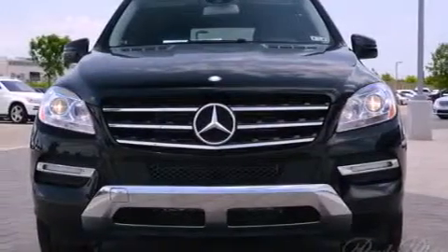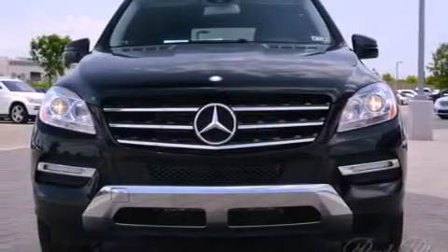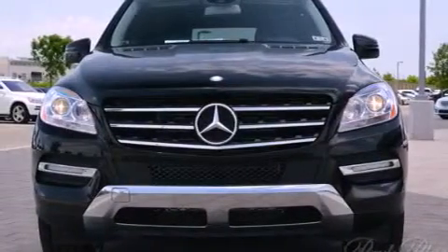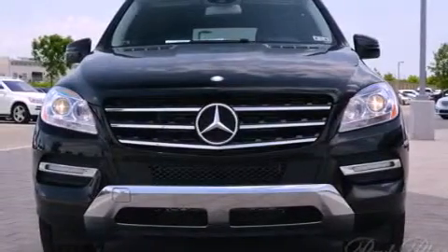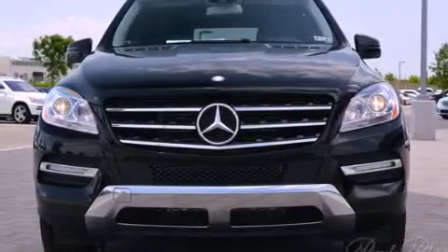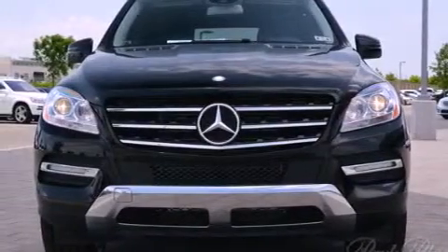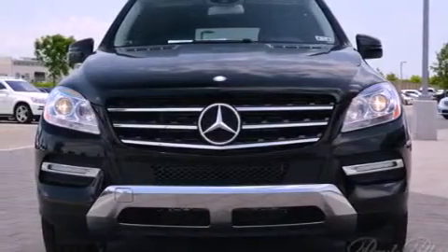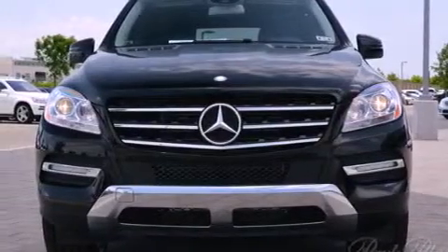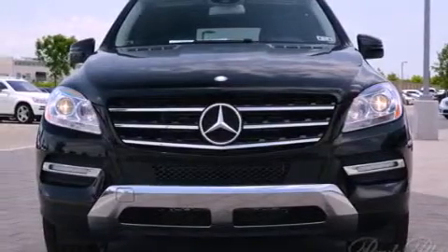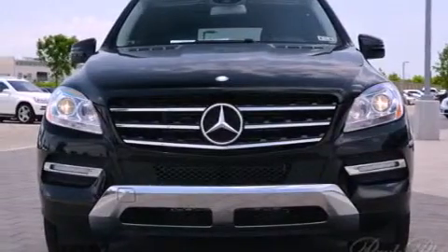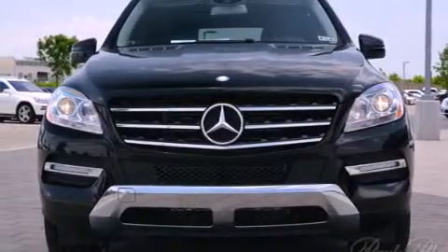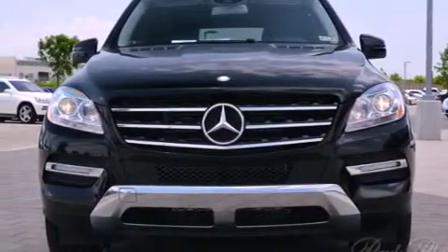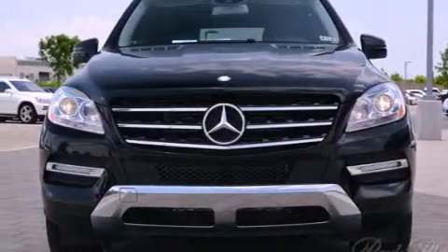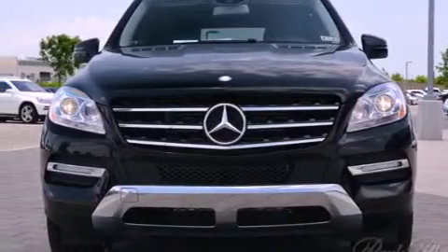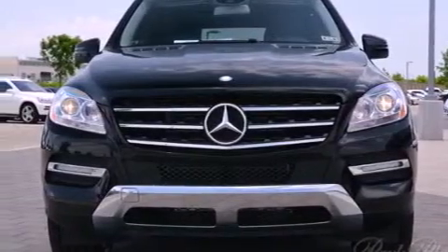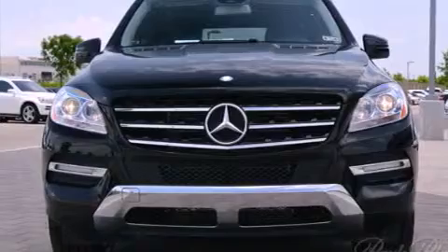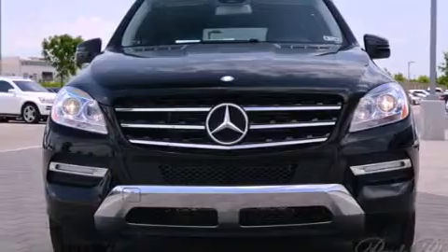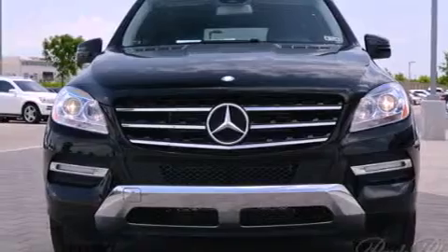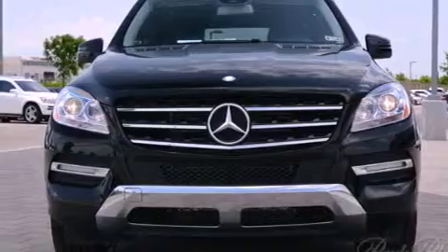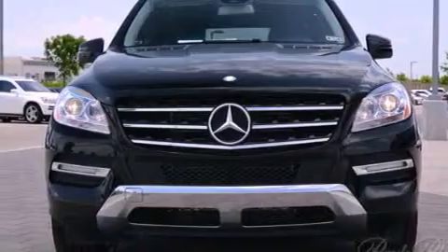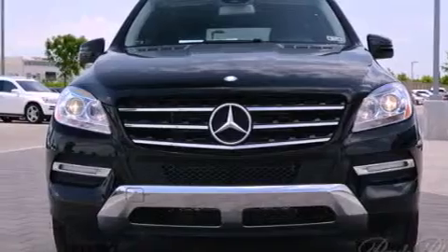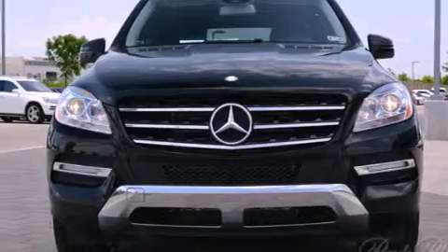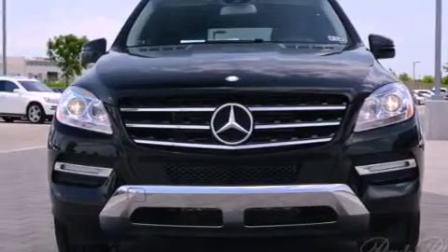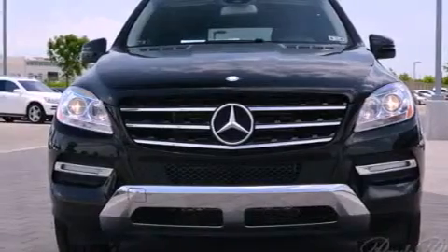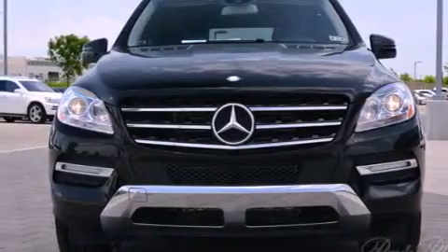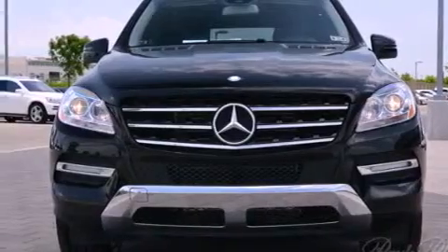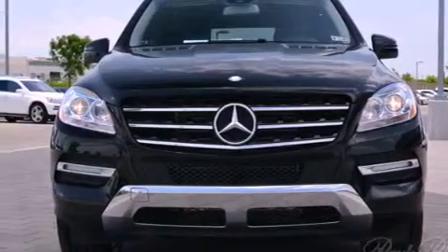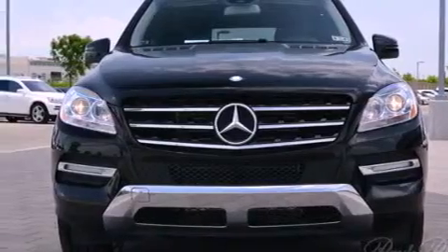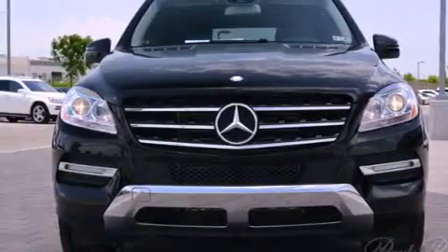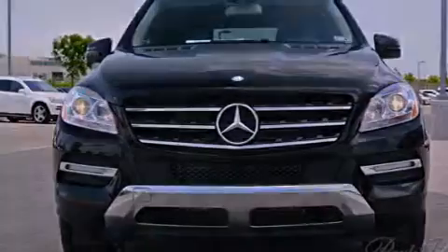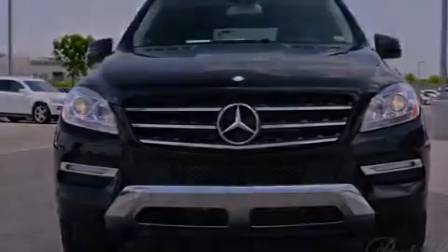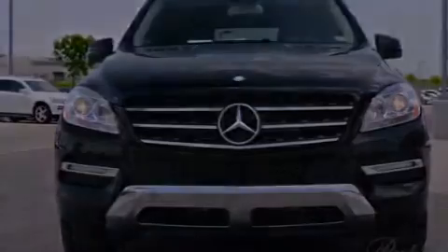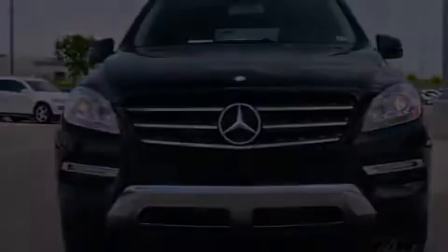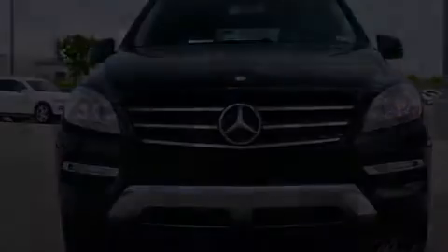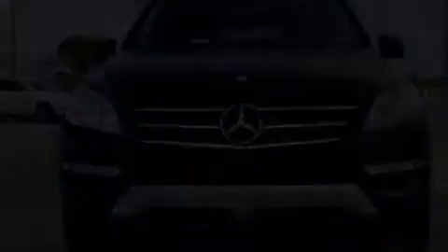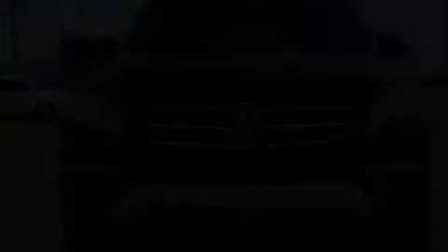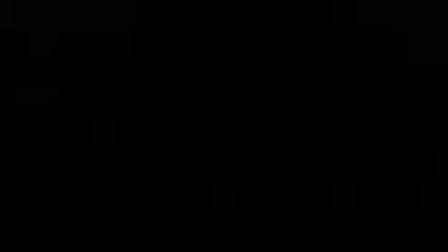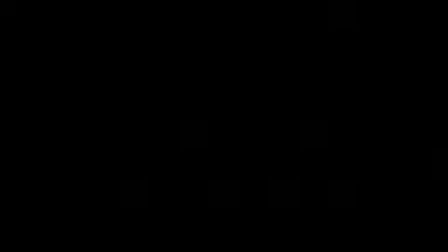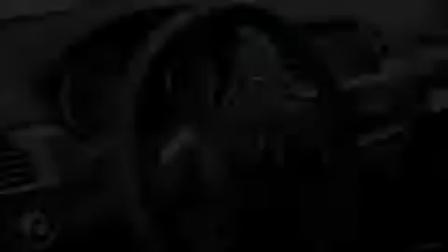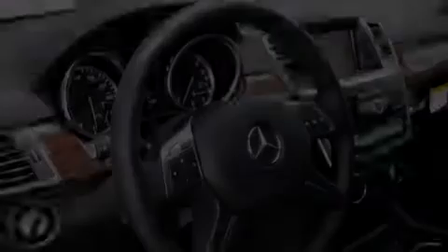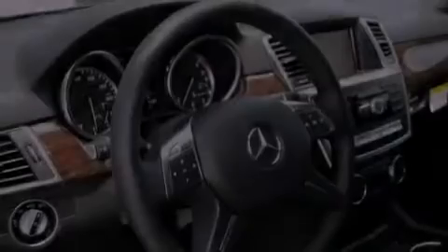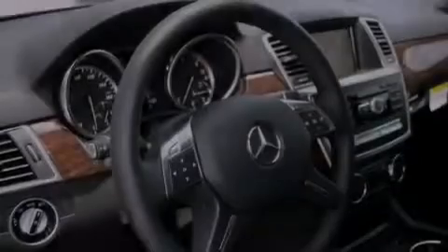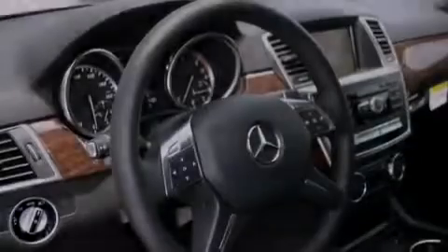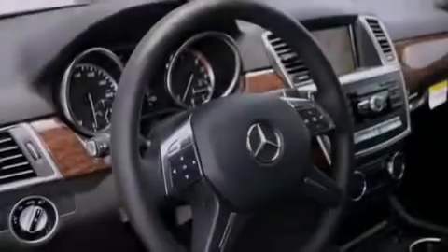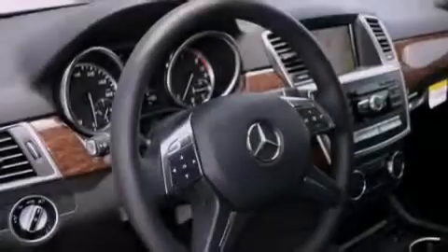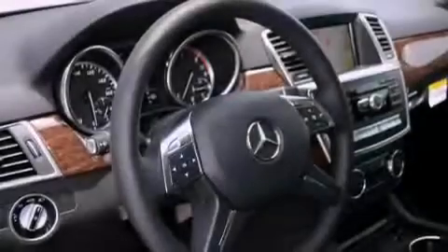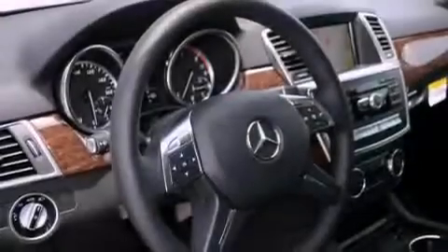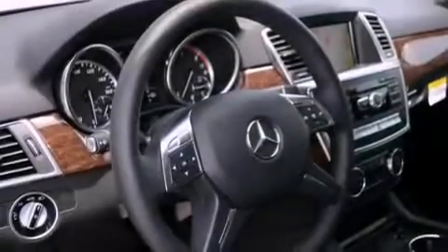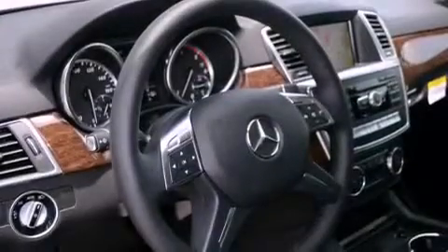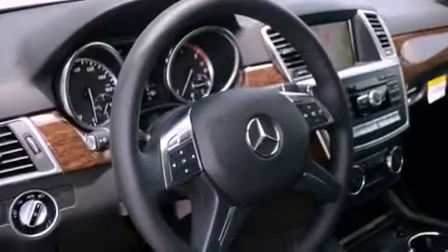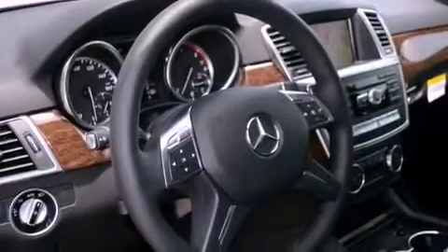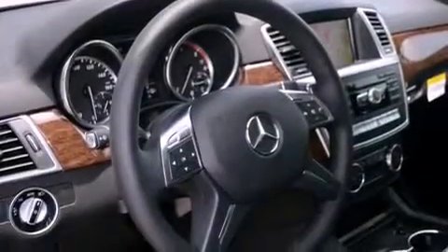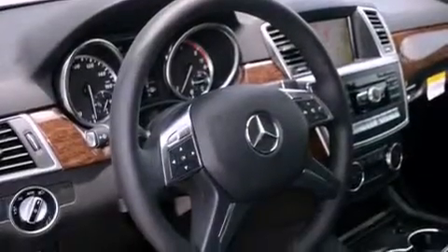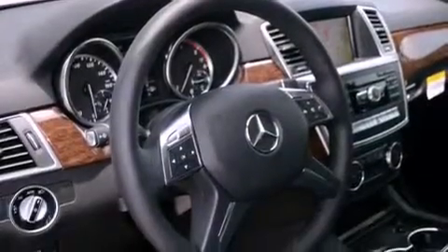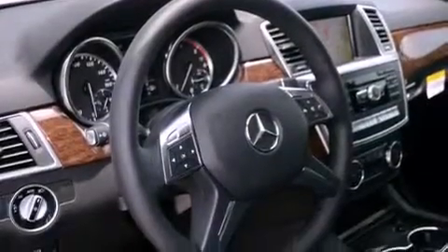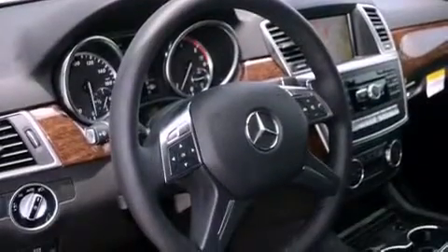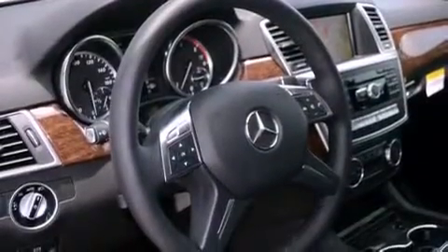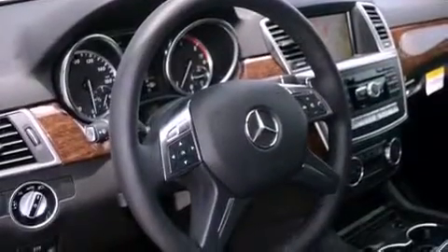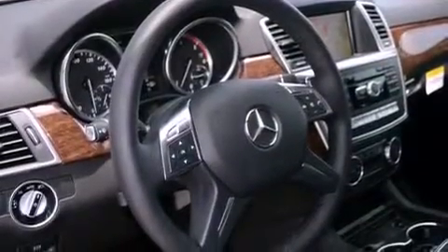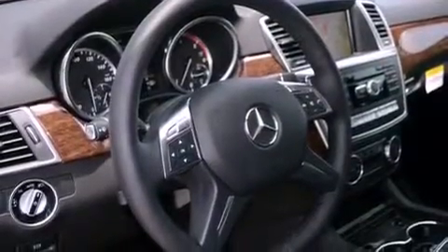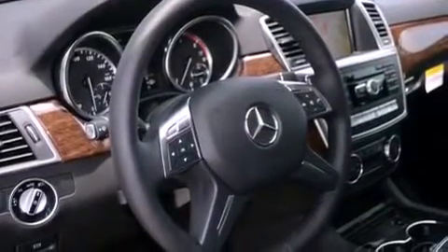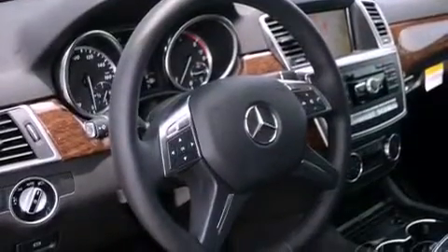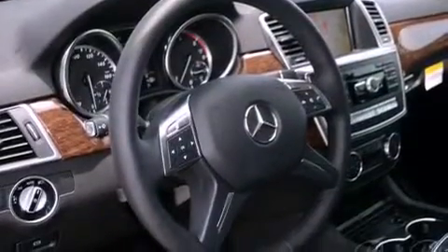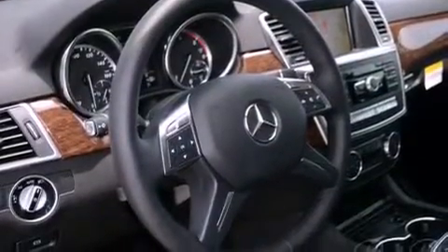Additional highlights include a heated multi-function steering wheel, a sunroof, heated seats, and a tire pressure monitoring system.